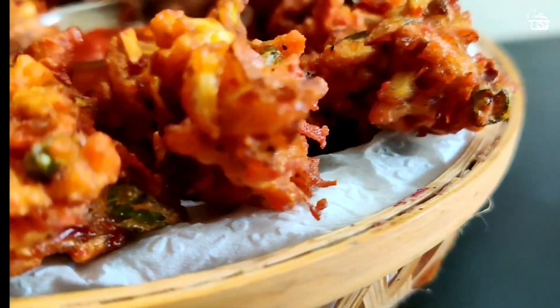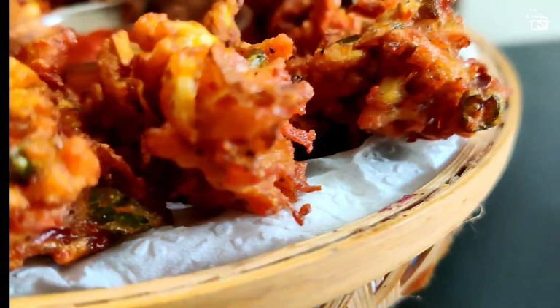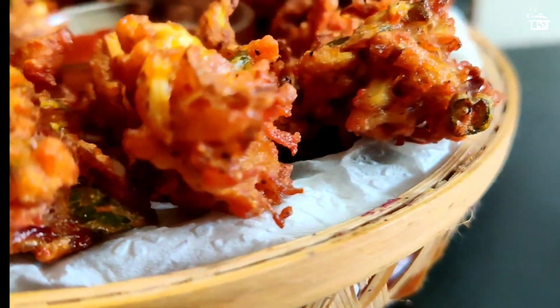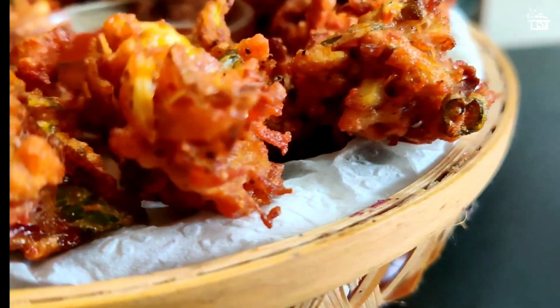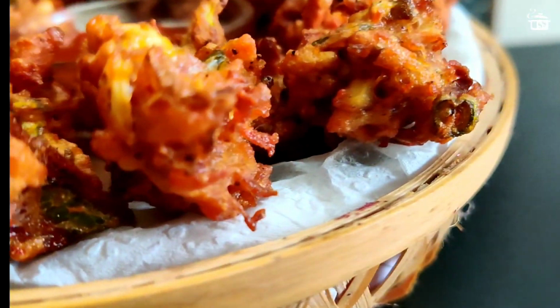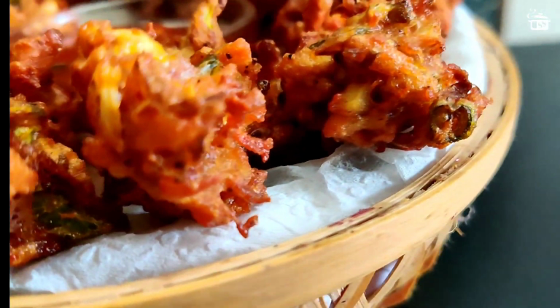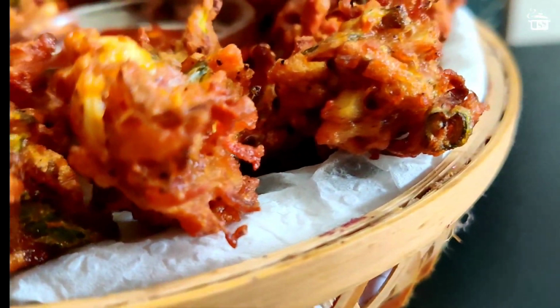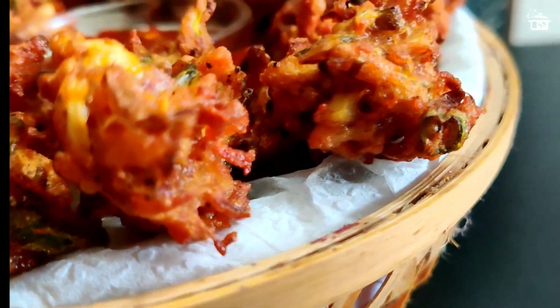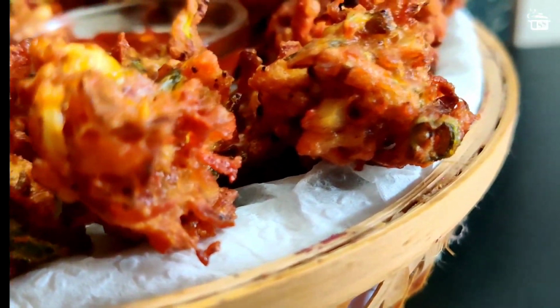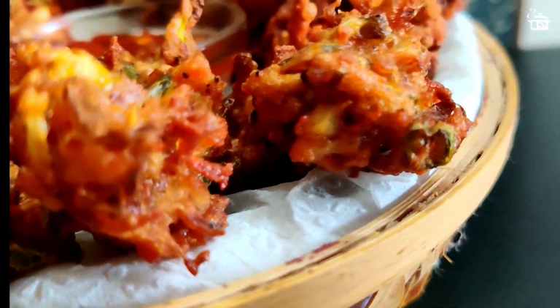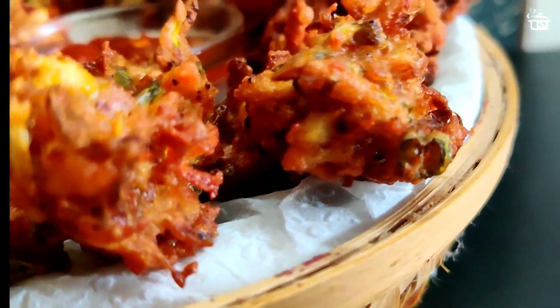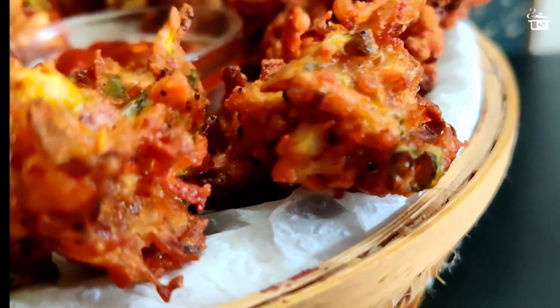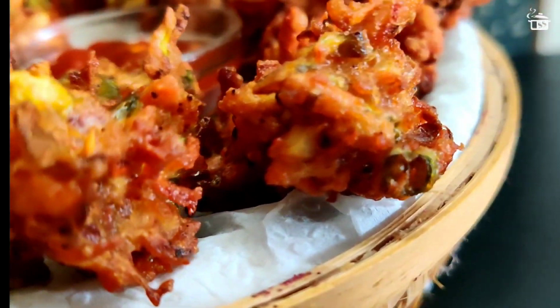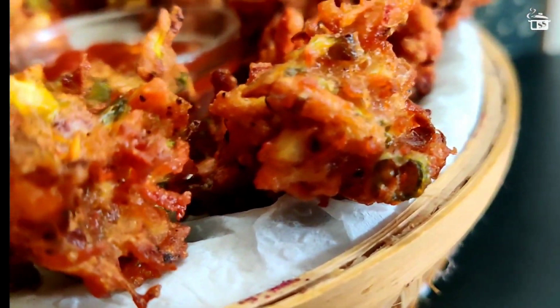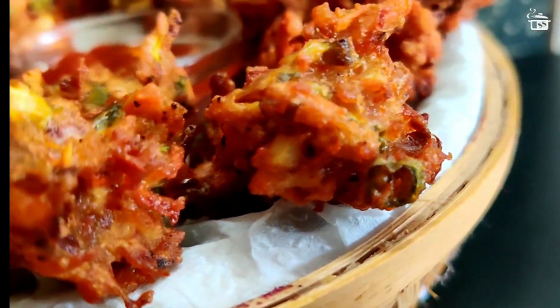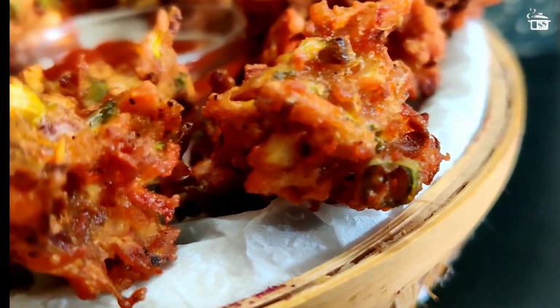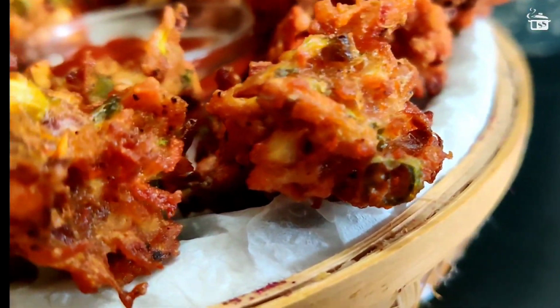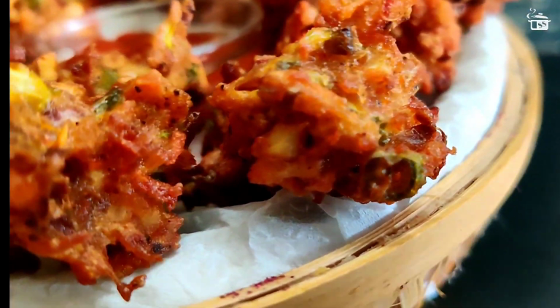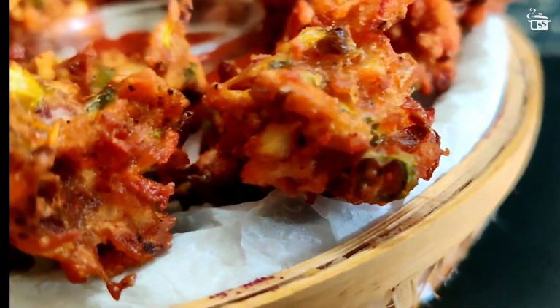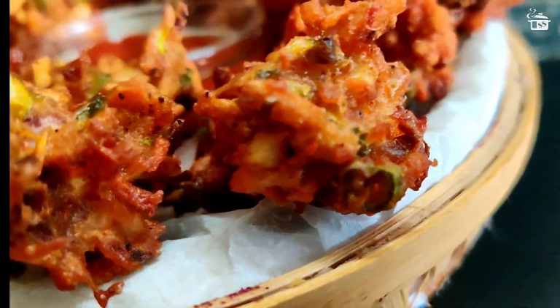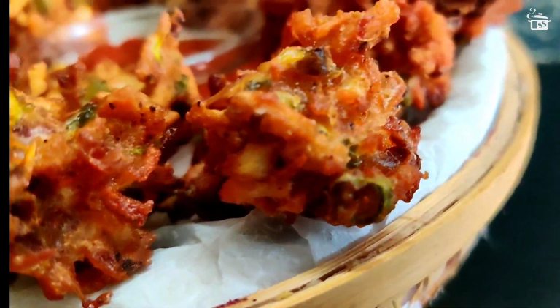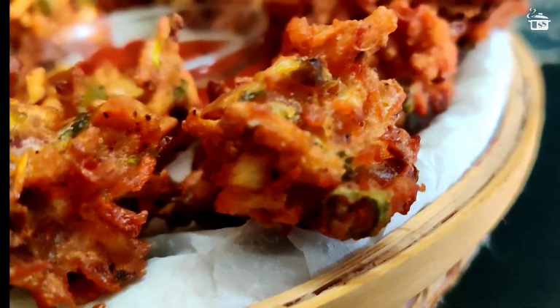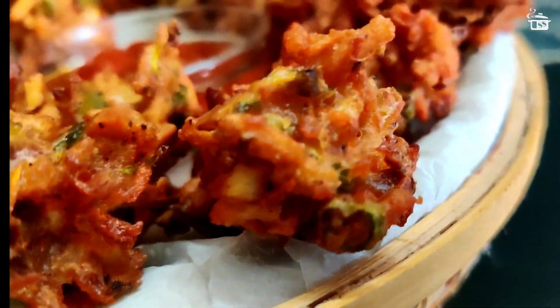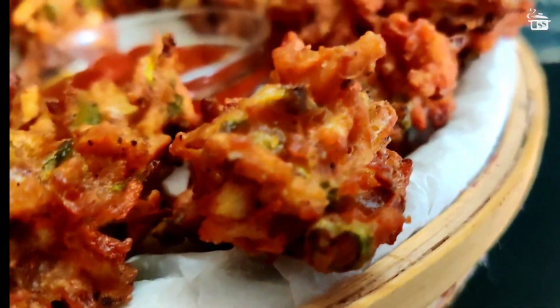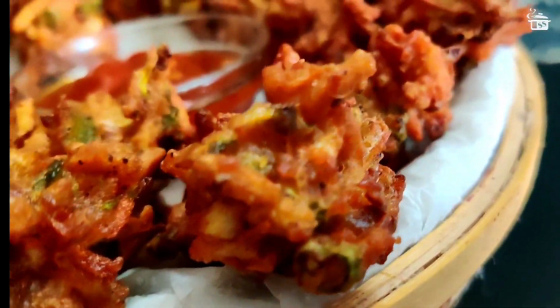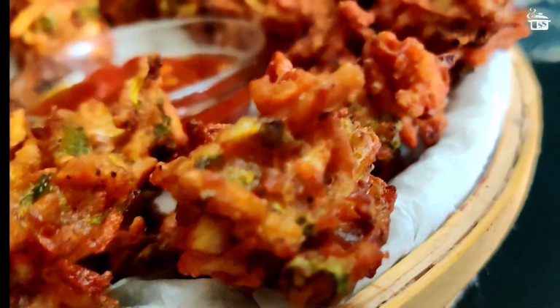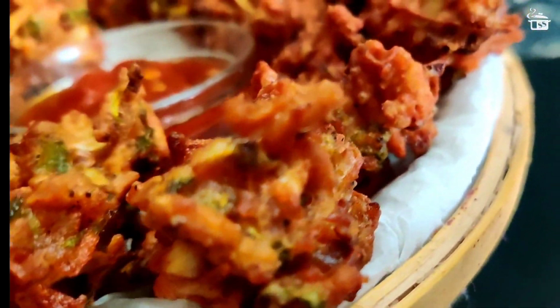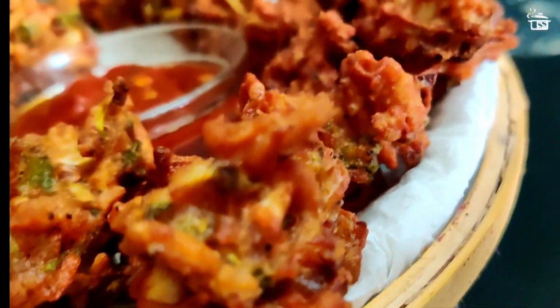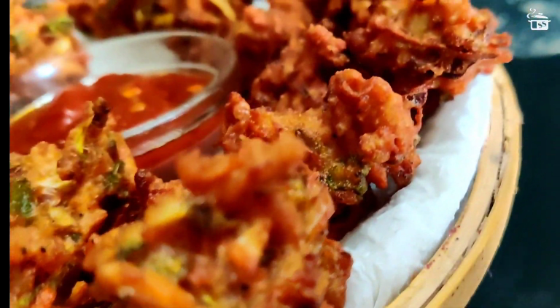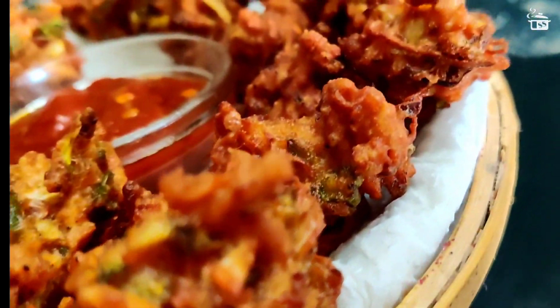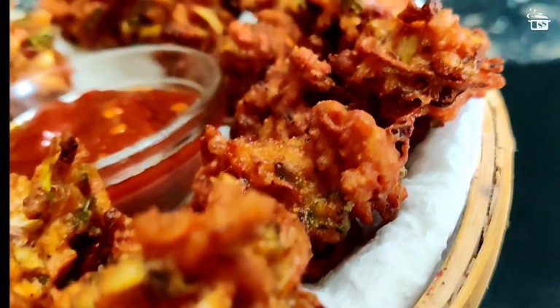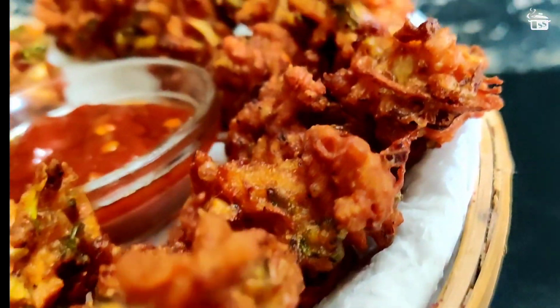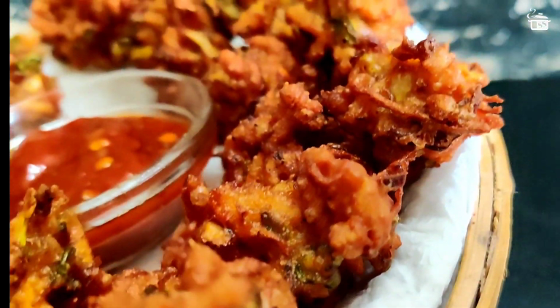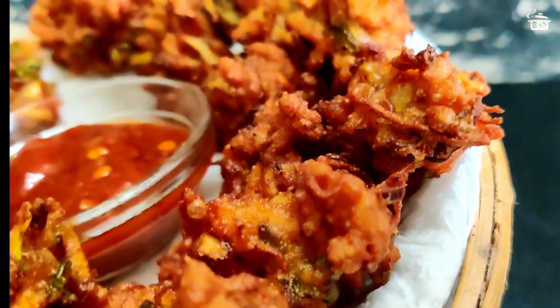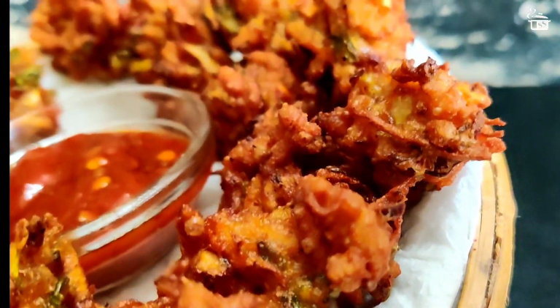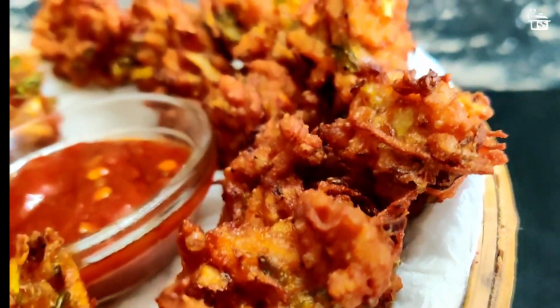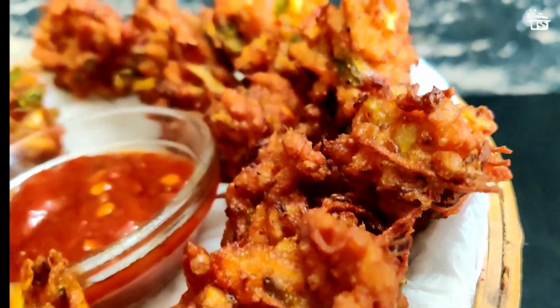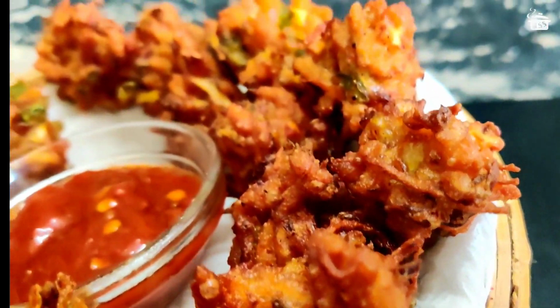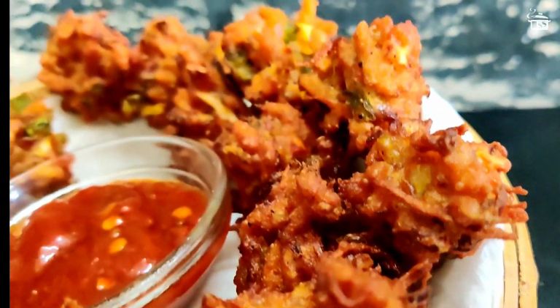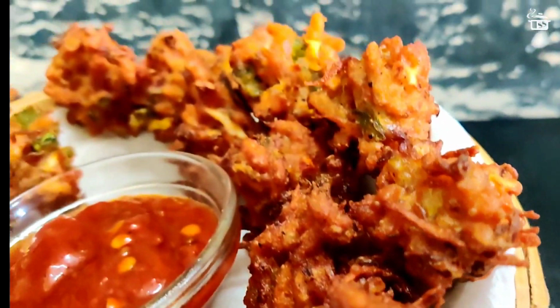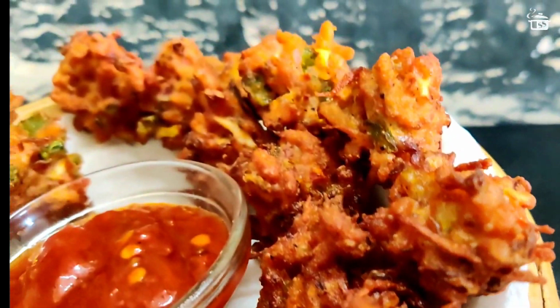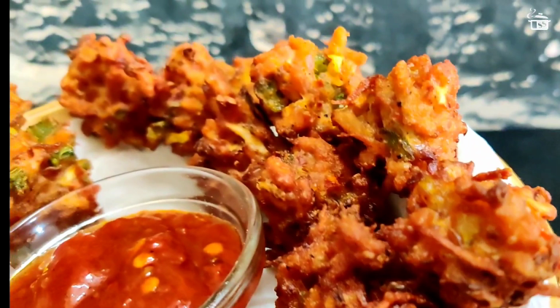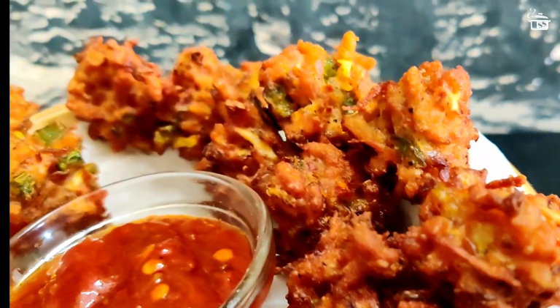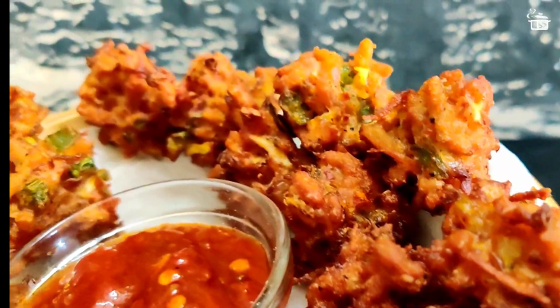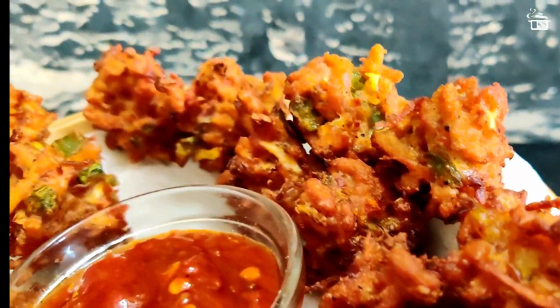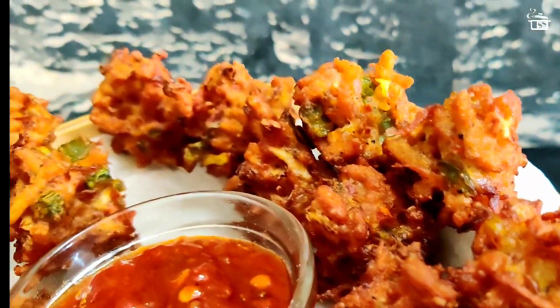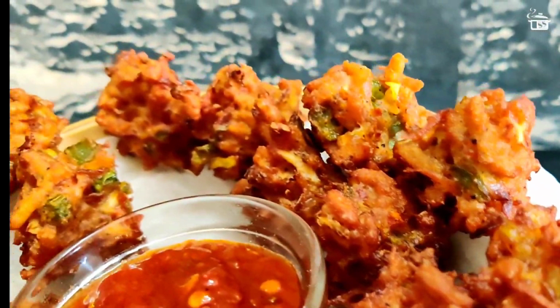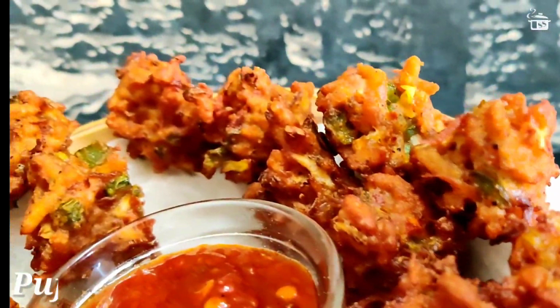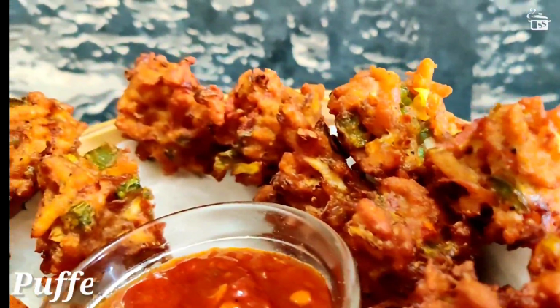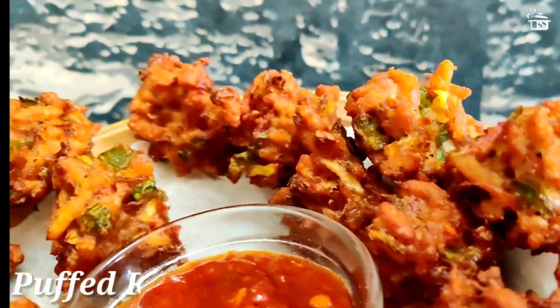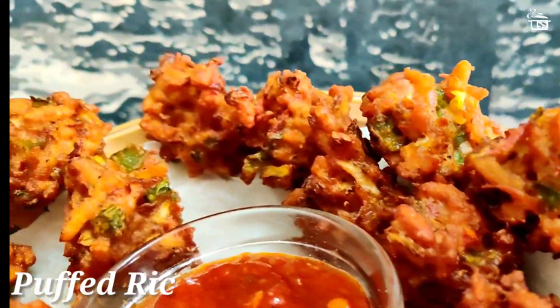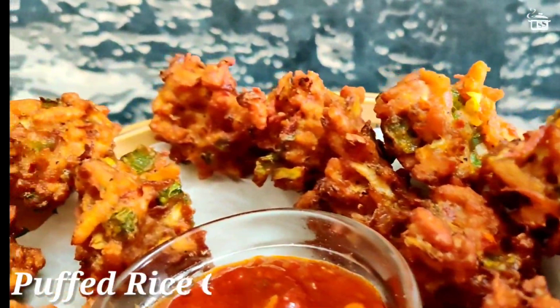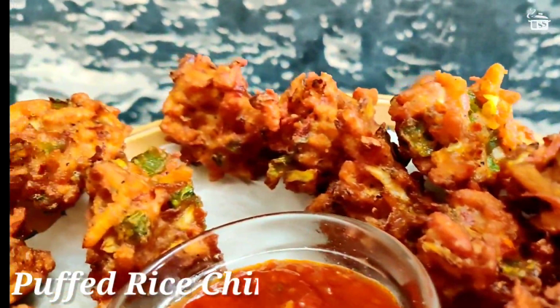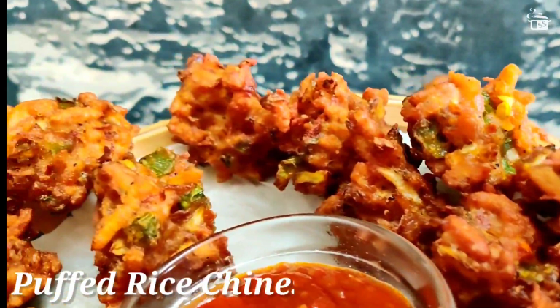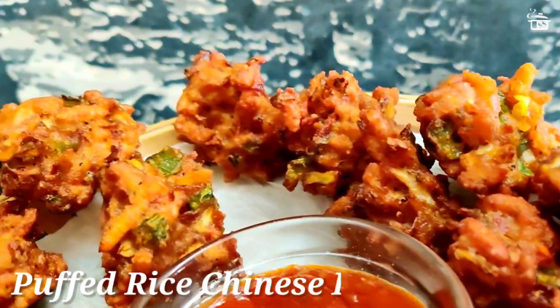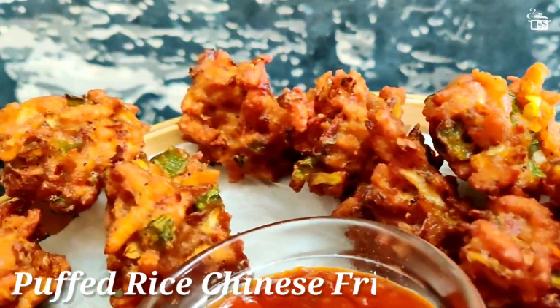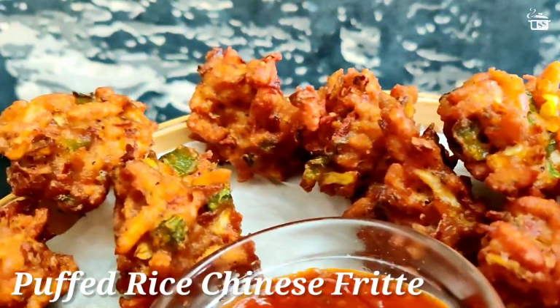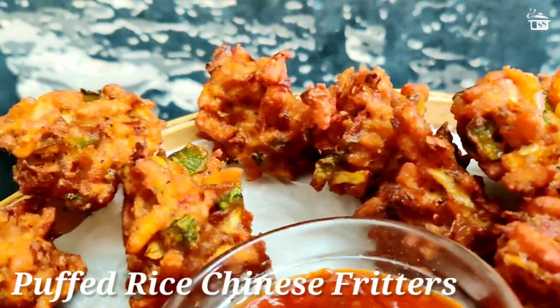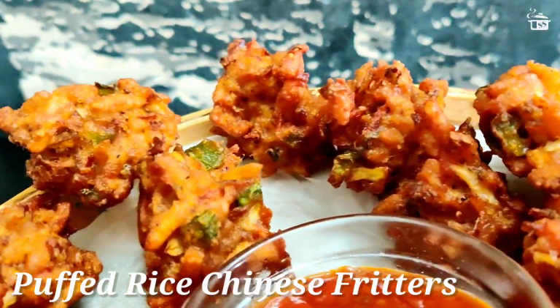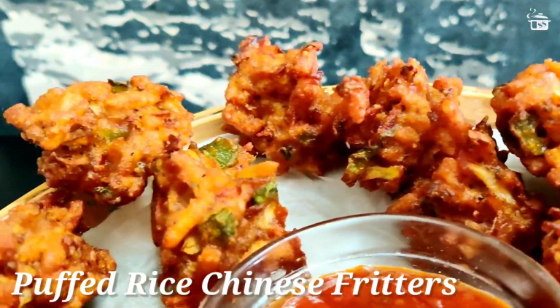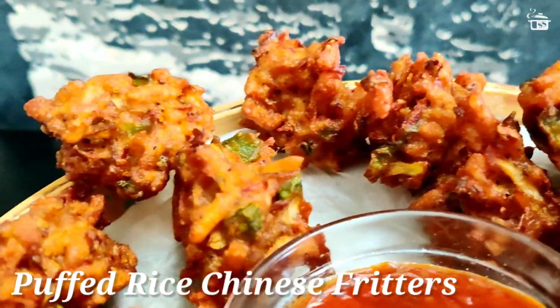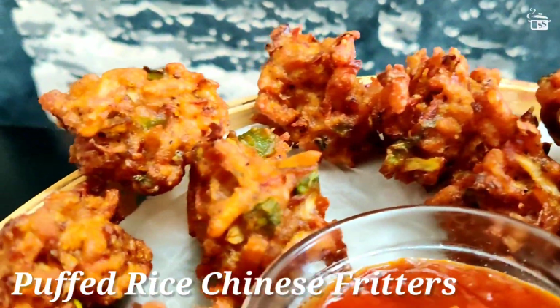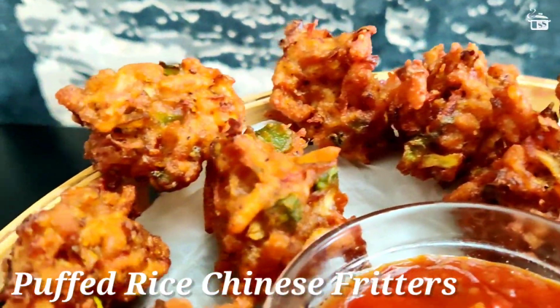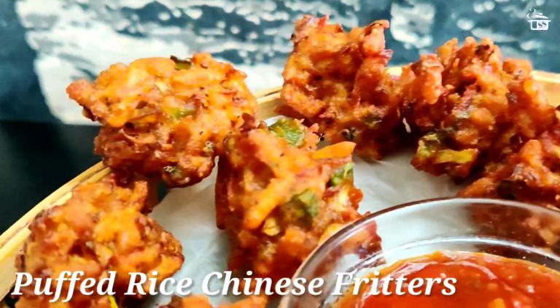Hi guys, welcome back to my channel. In today's video we learn how to make puffed rice Chinese fritters.